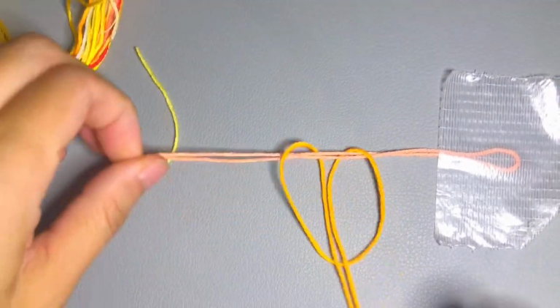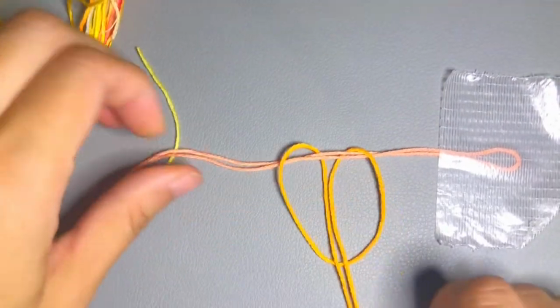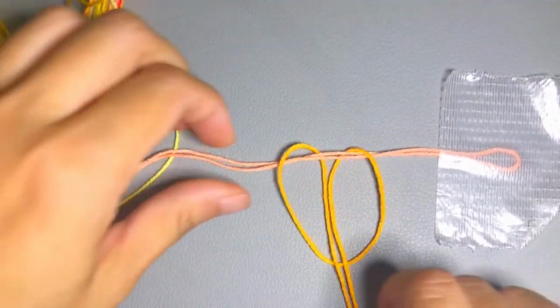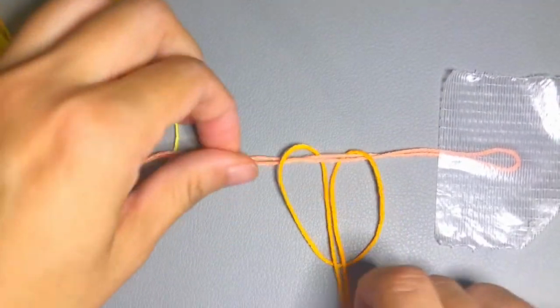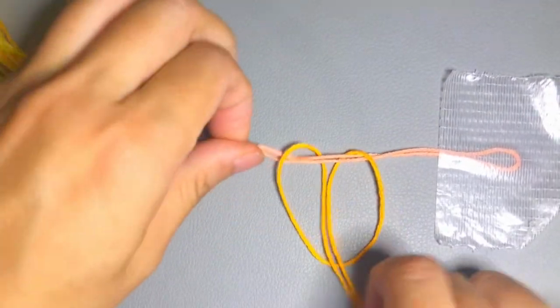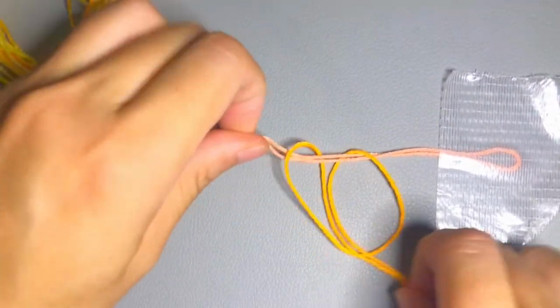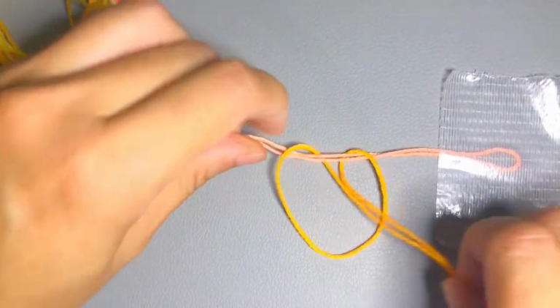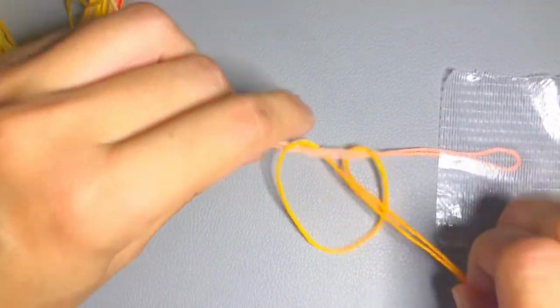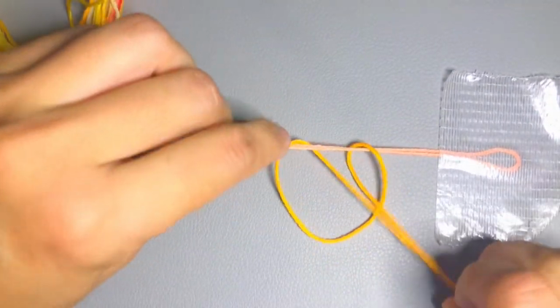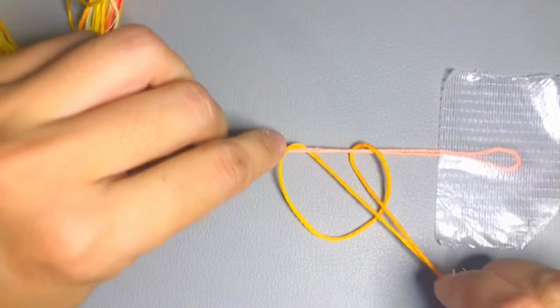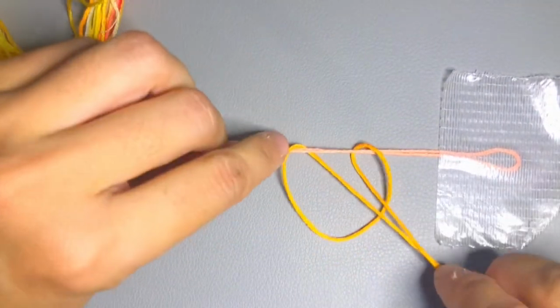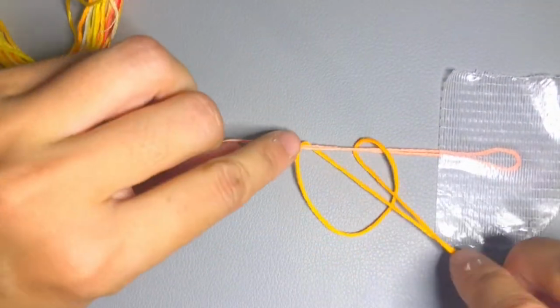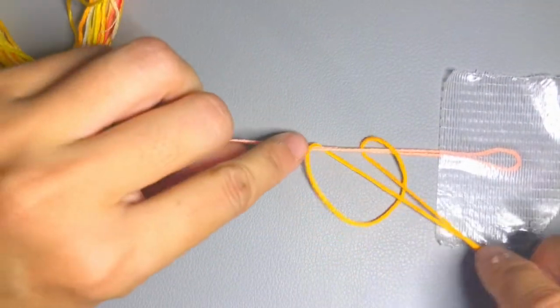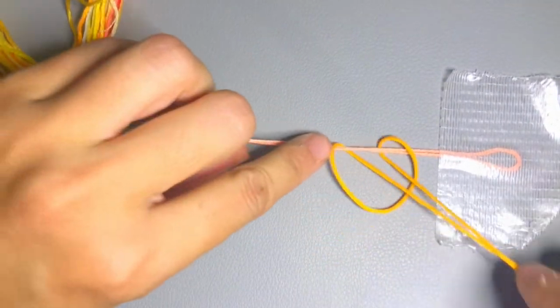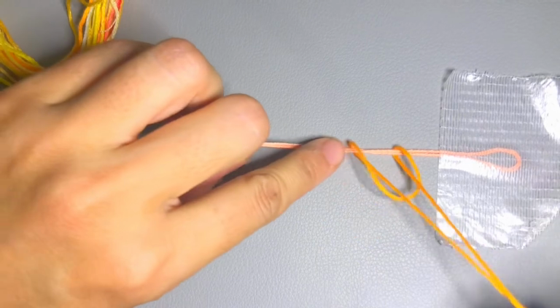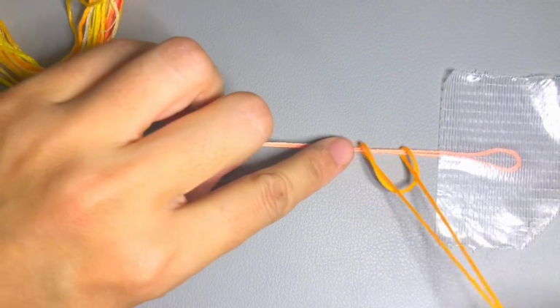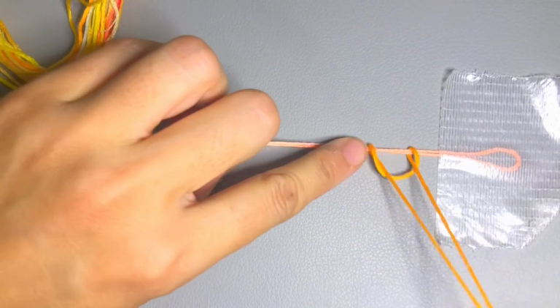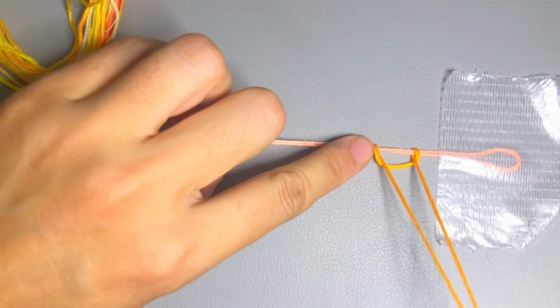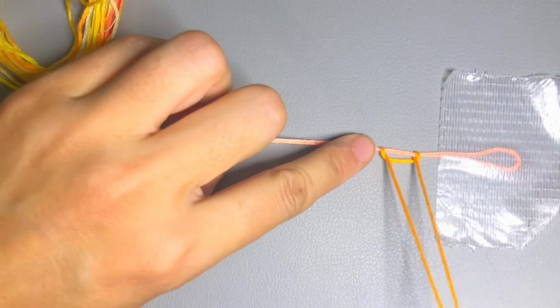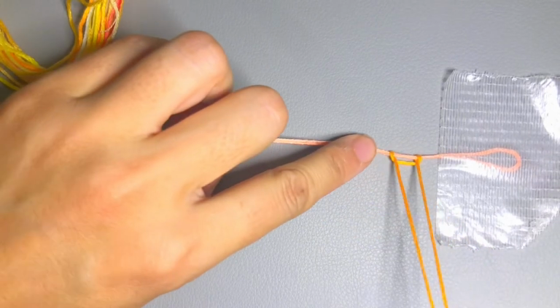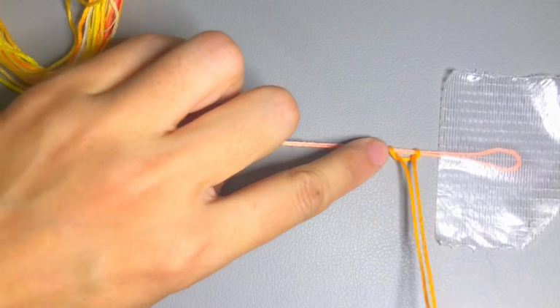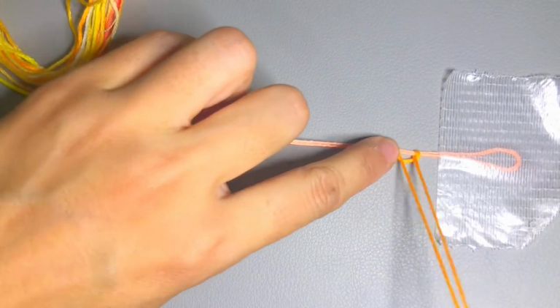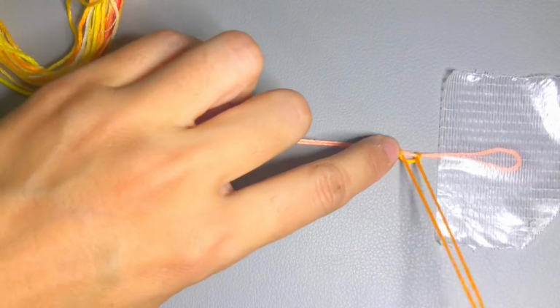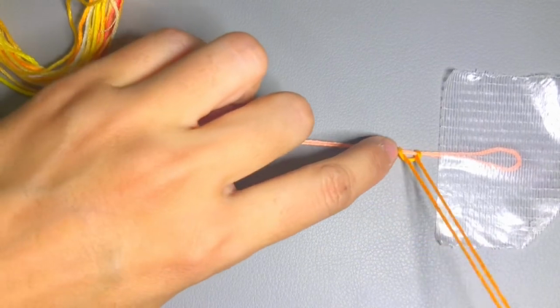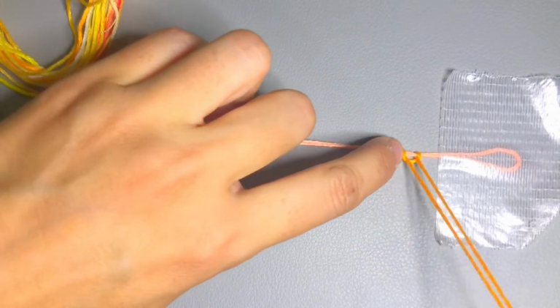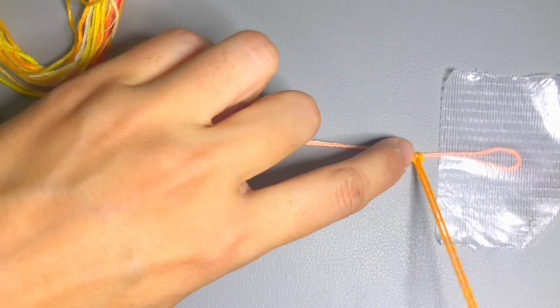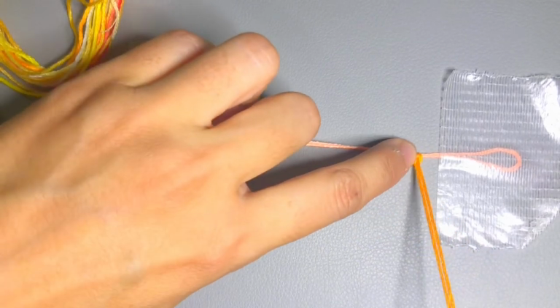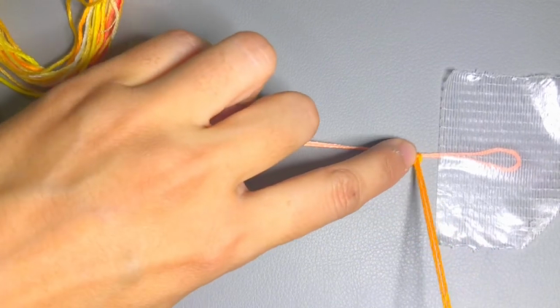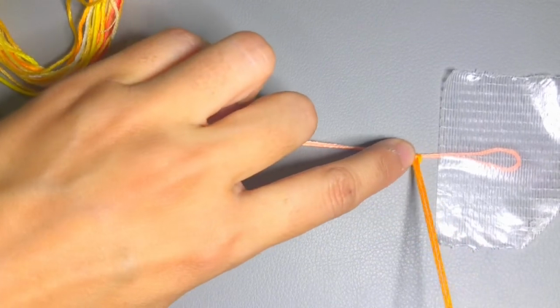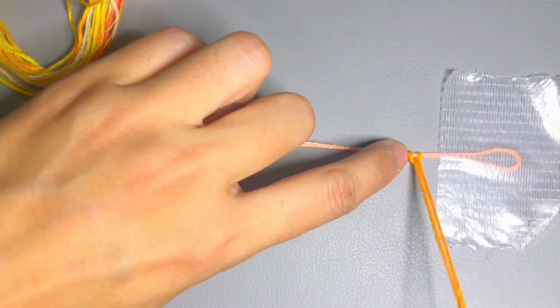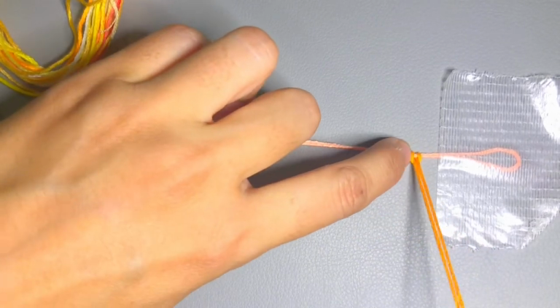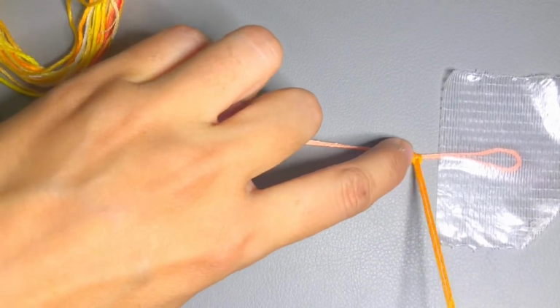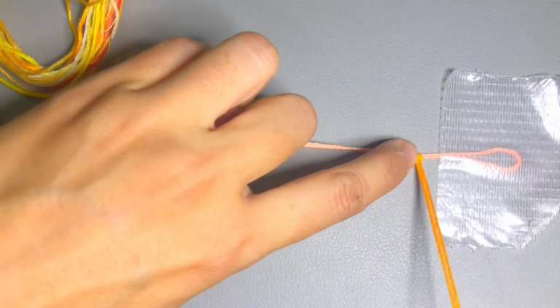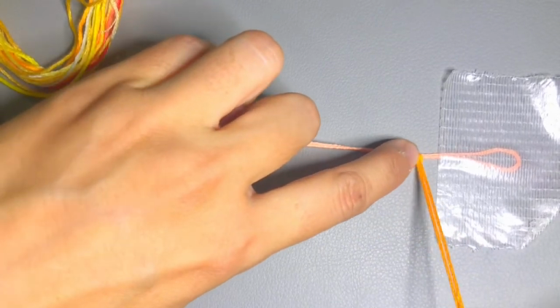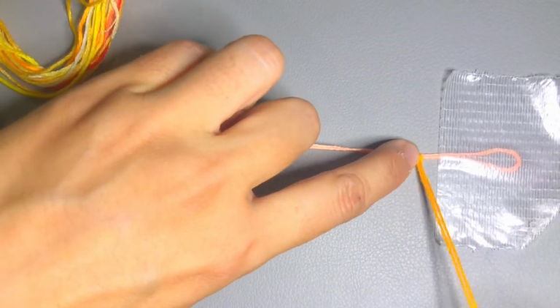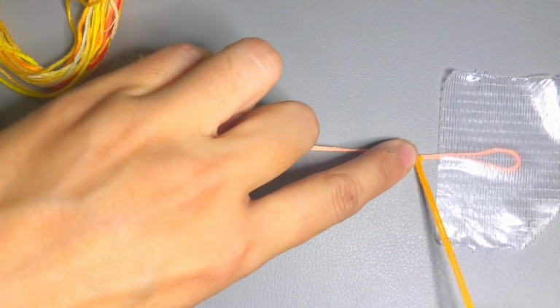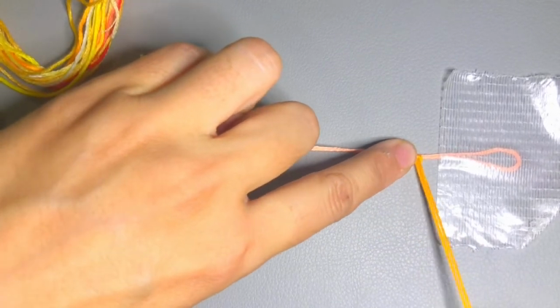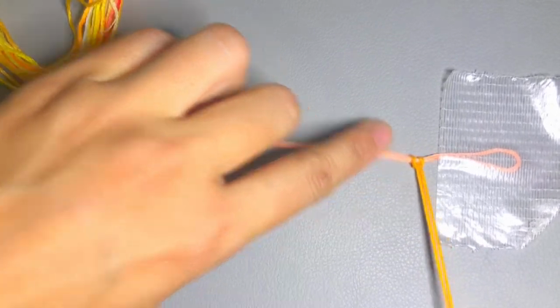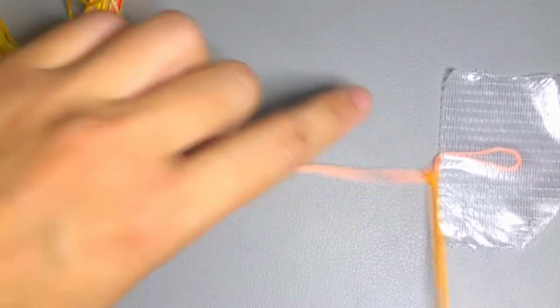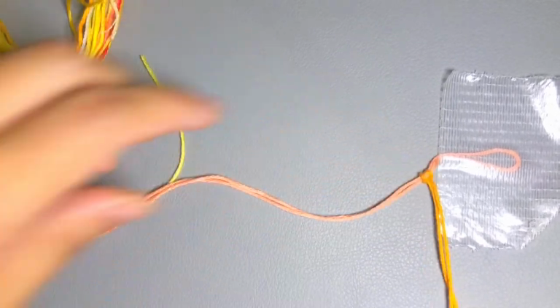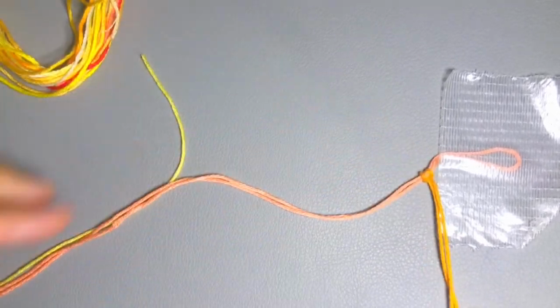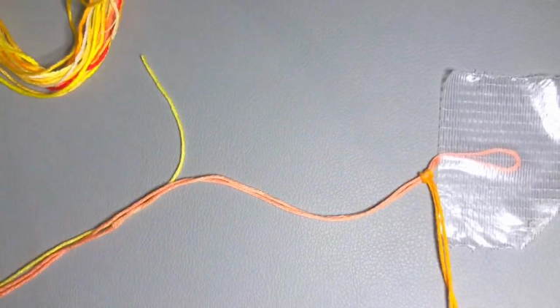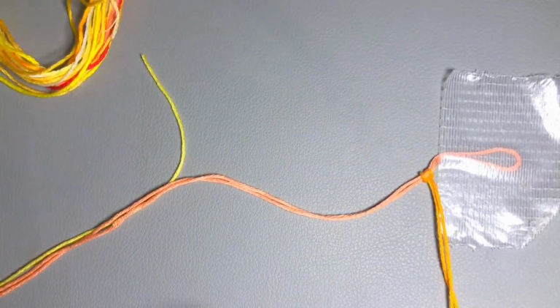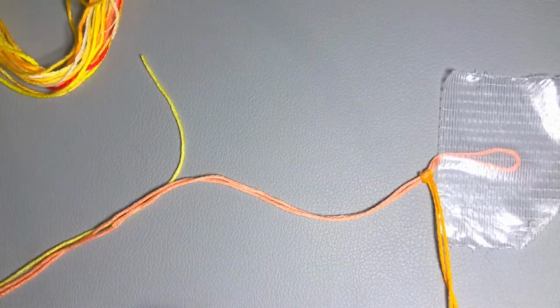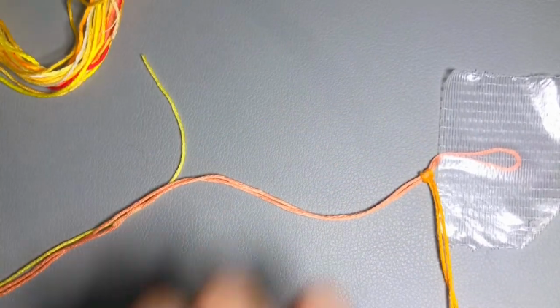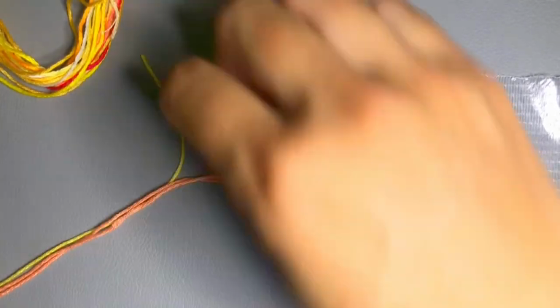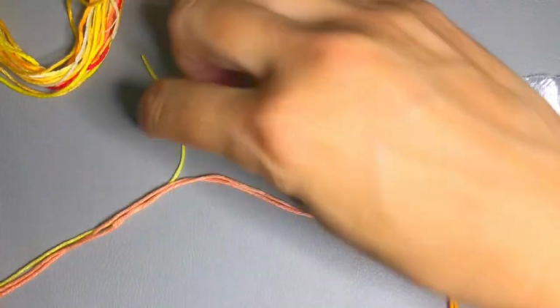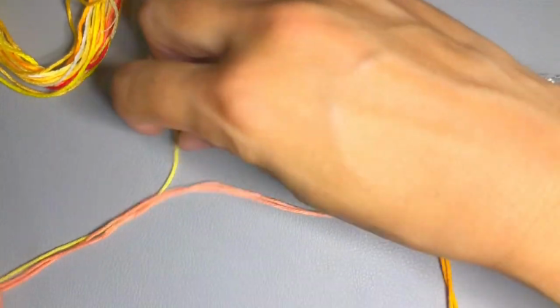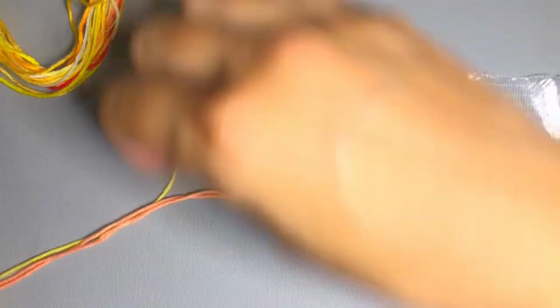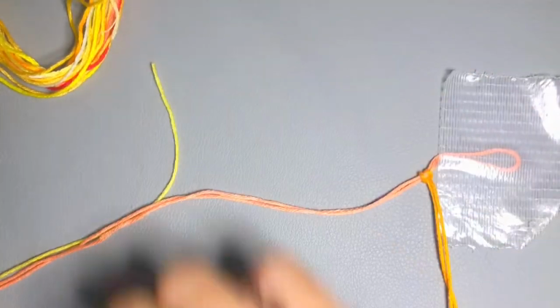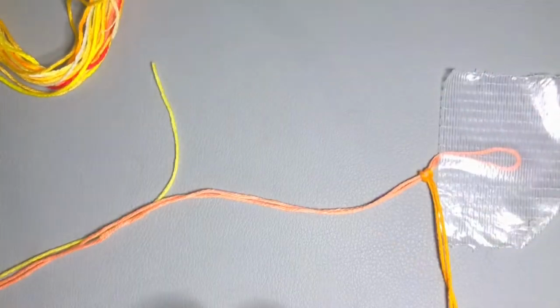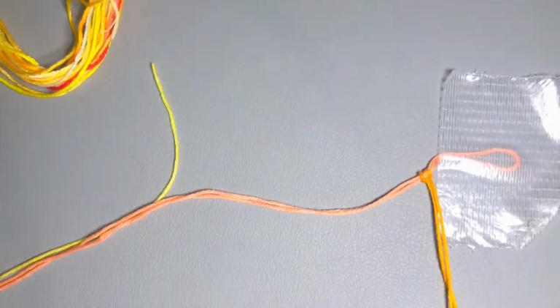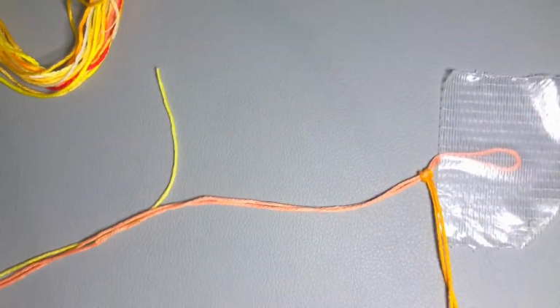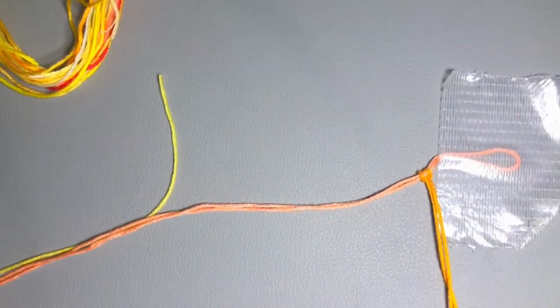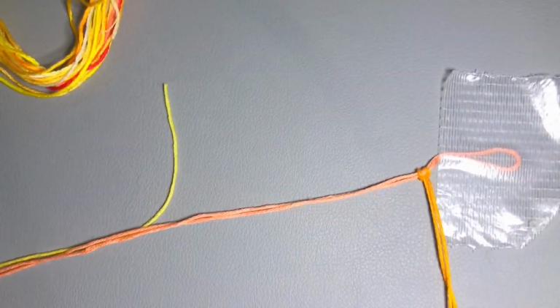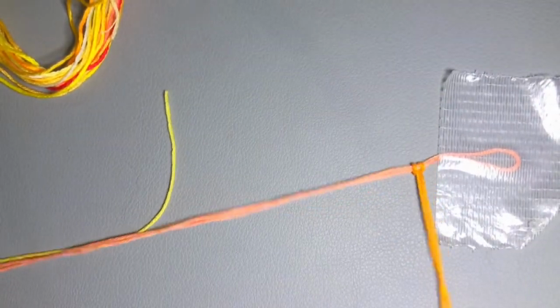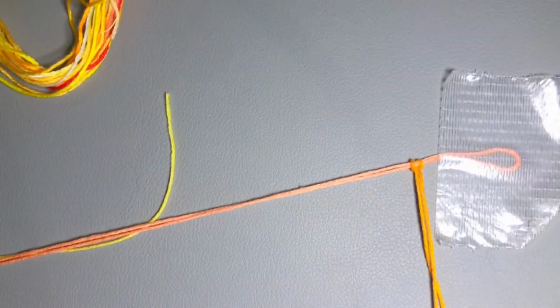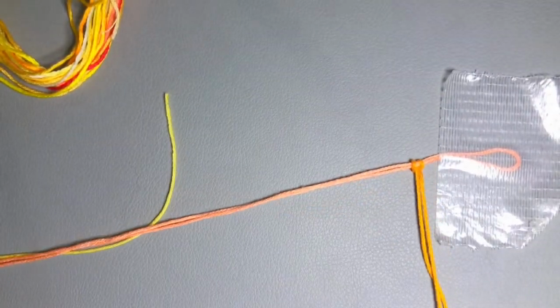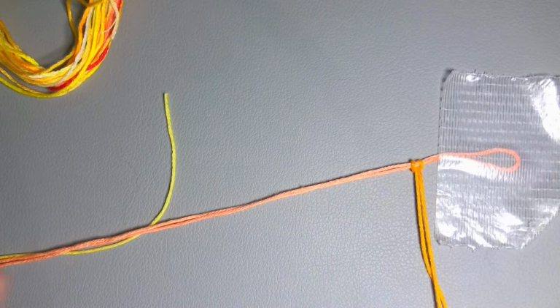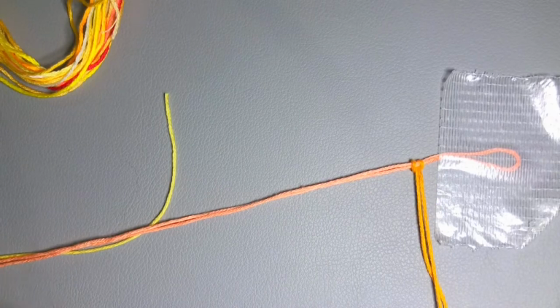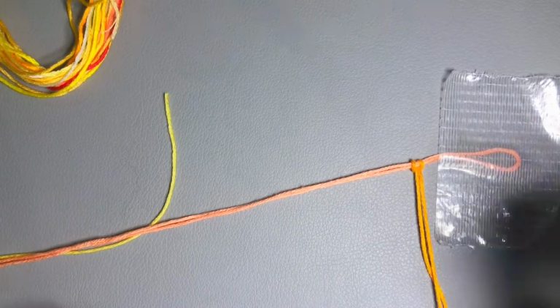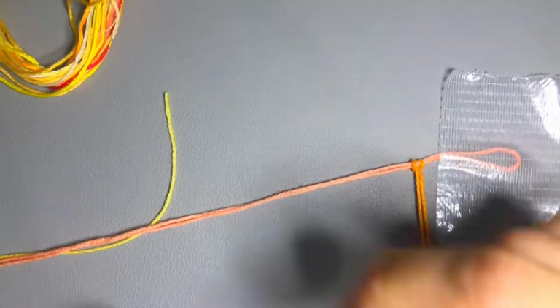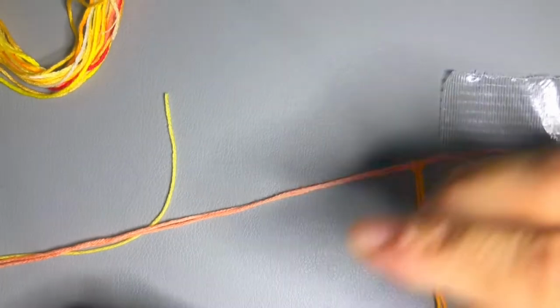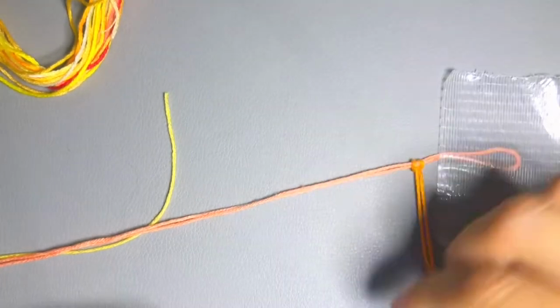So like this — pull it into half, hold the center, pass it through, and then pass these threads through like this. Then do the same thing for the other two threads.